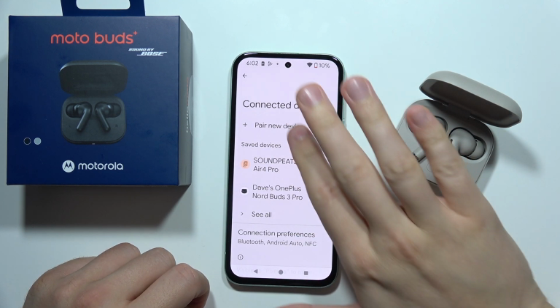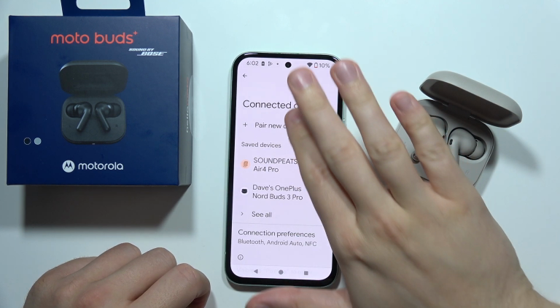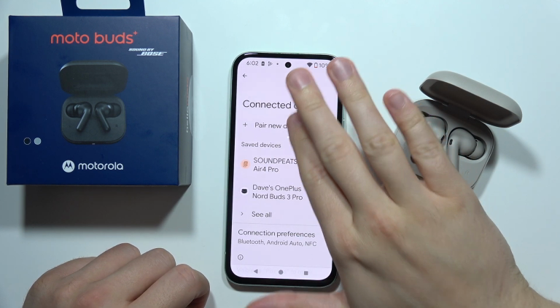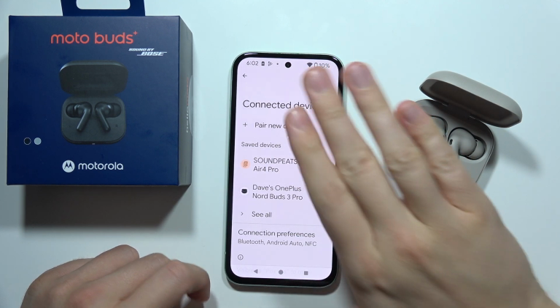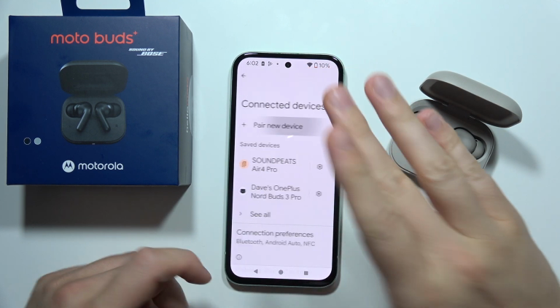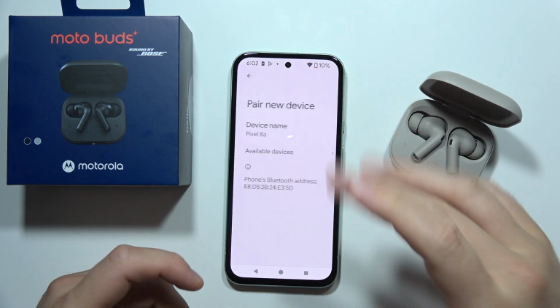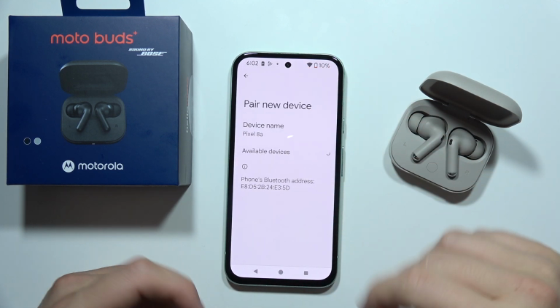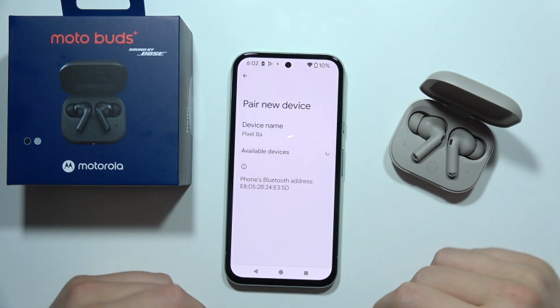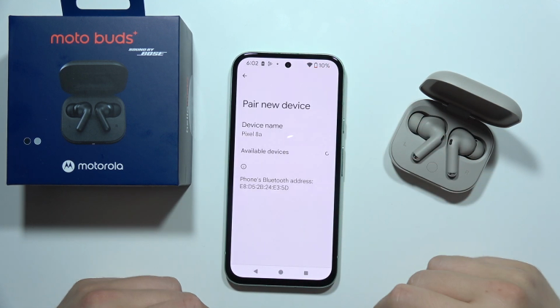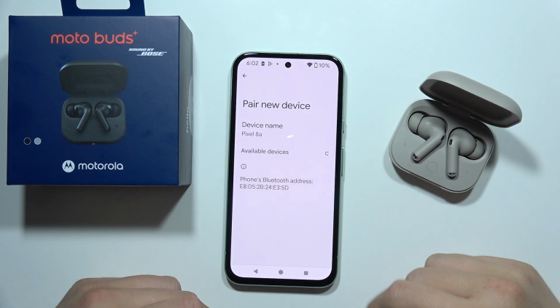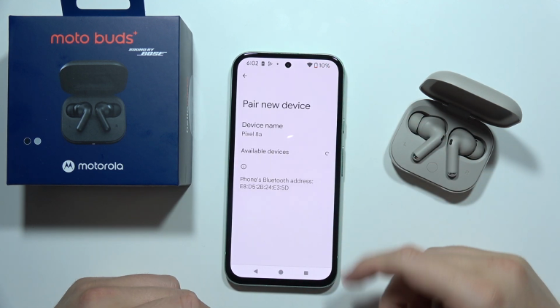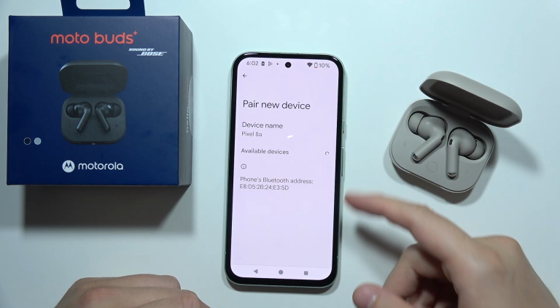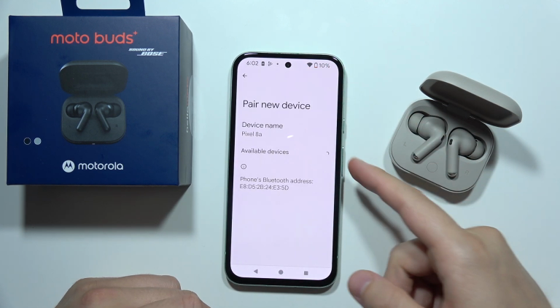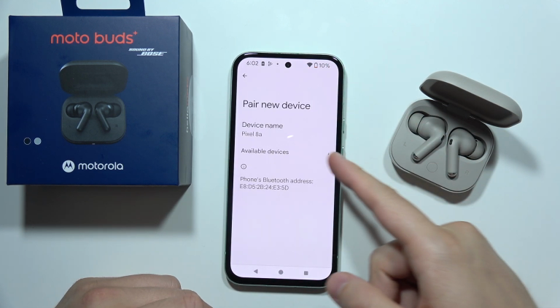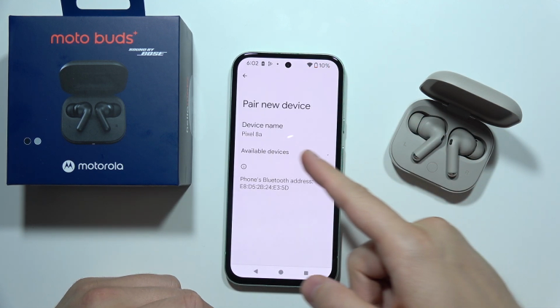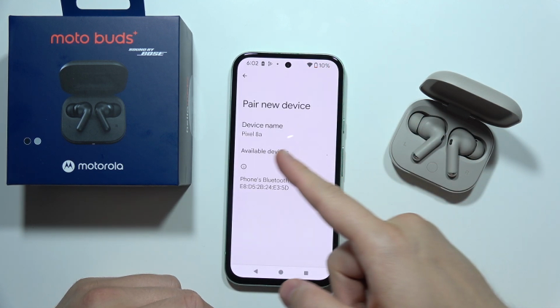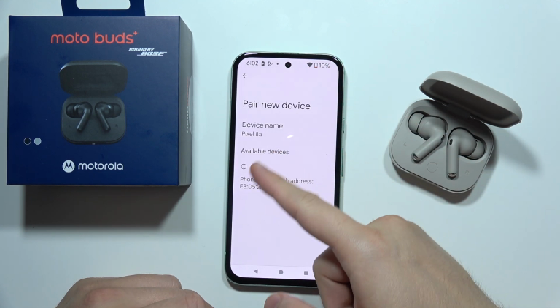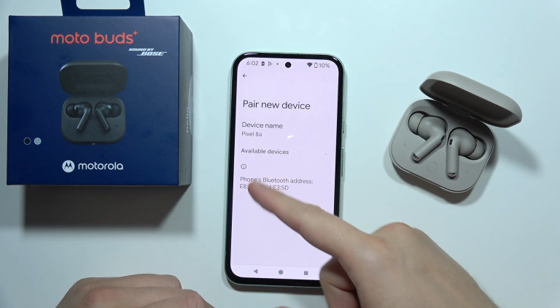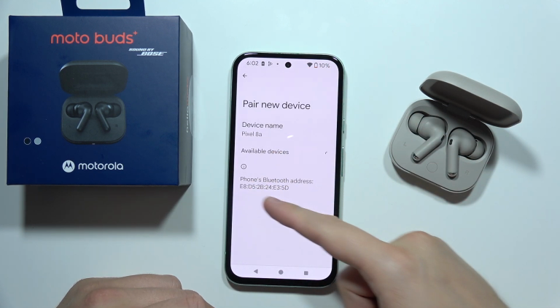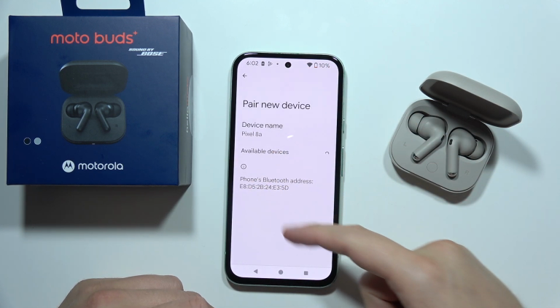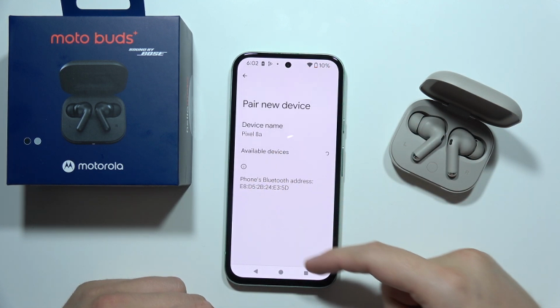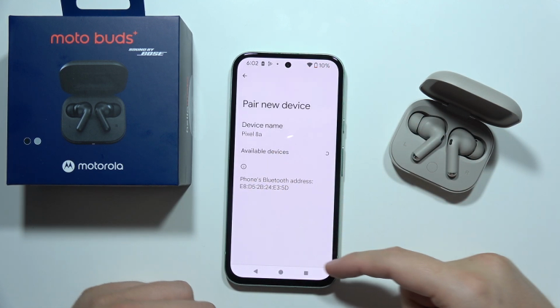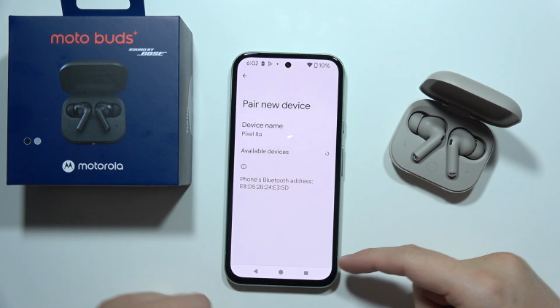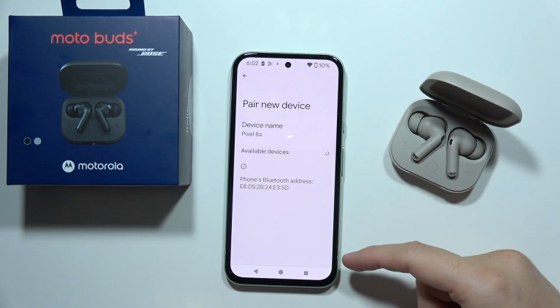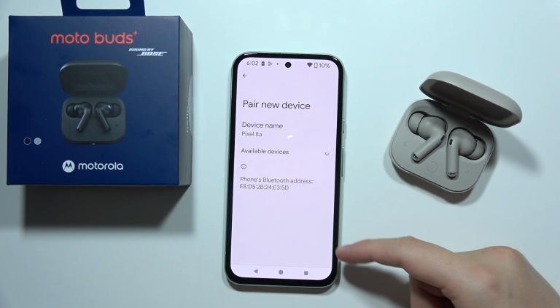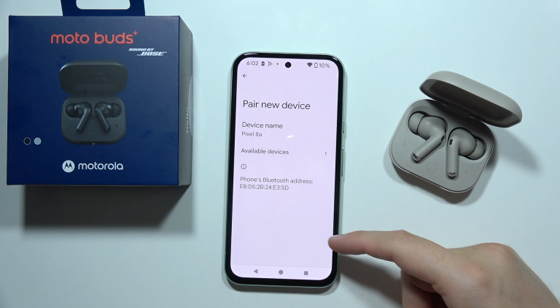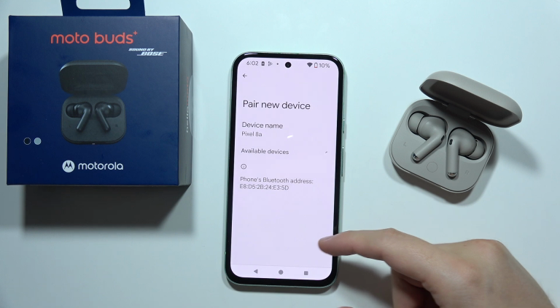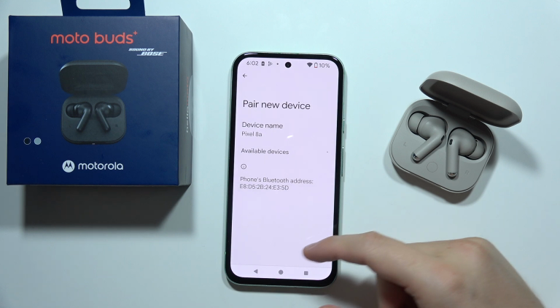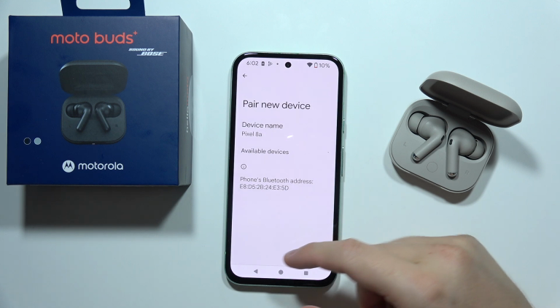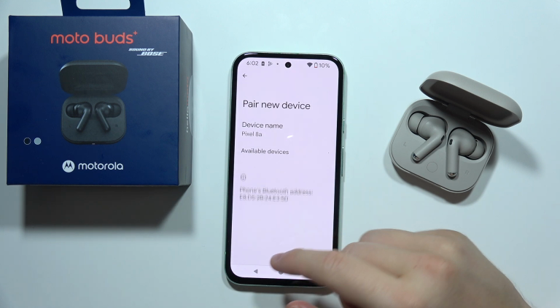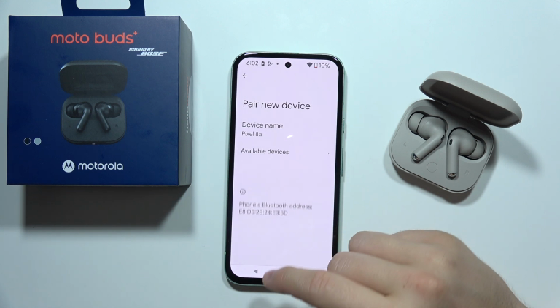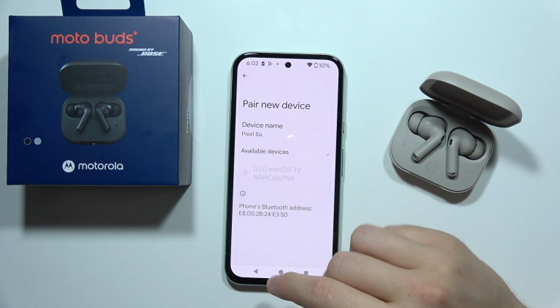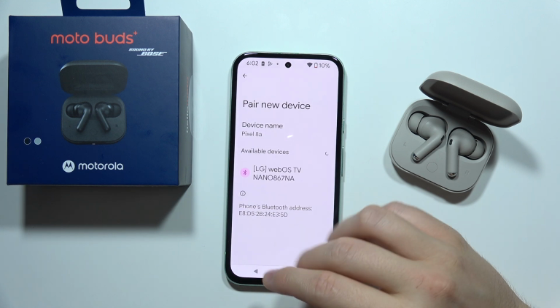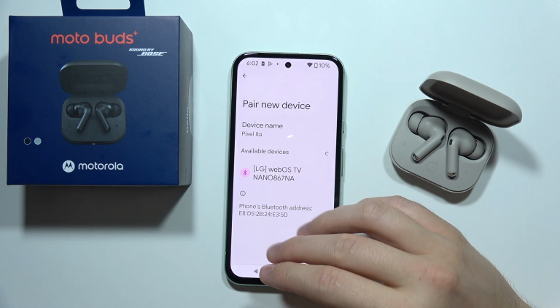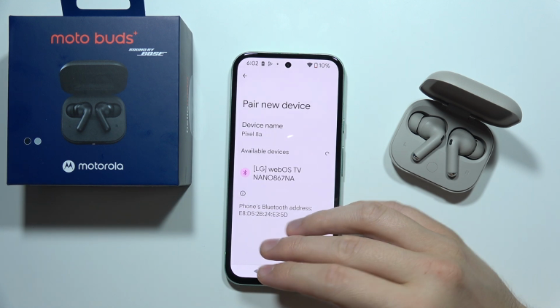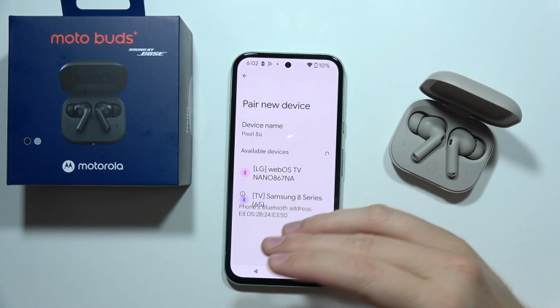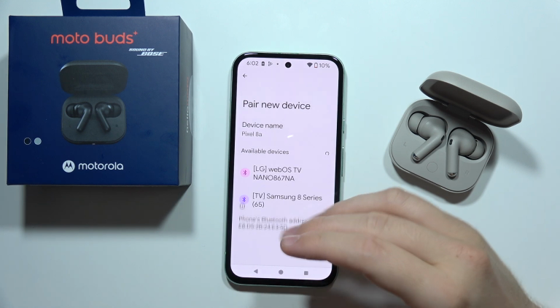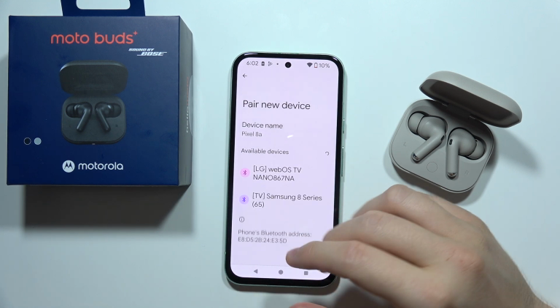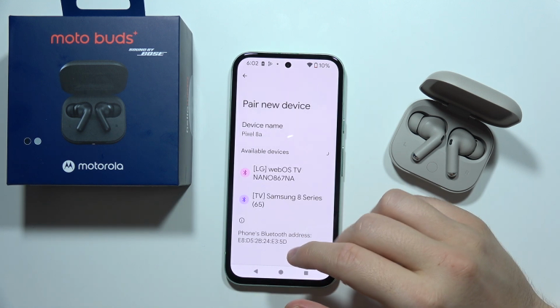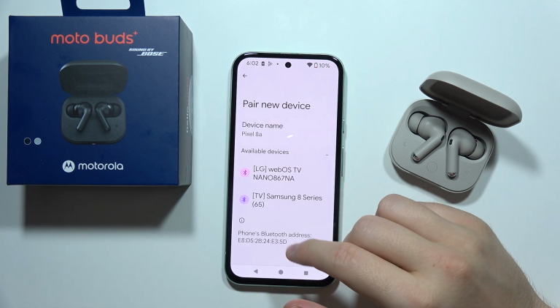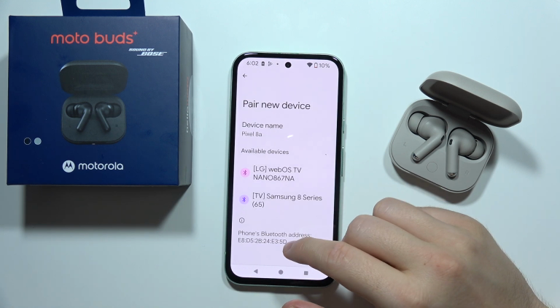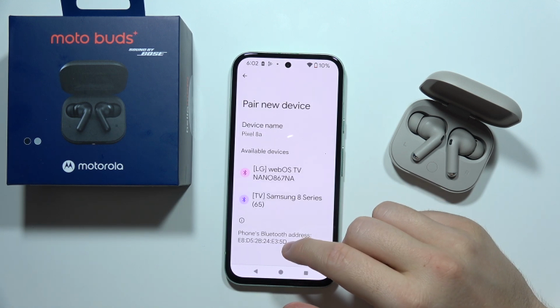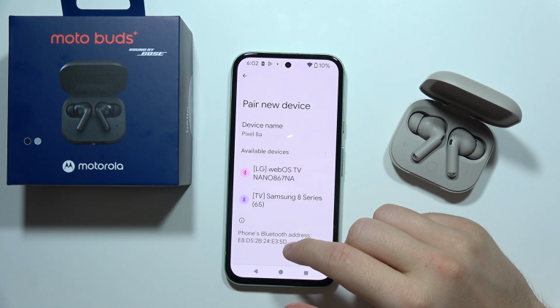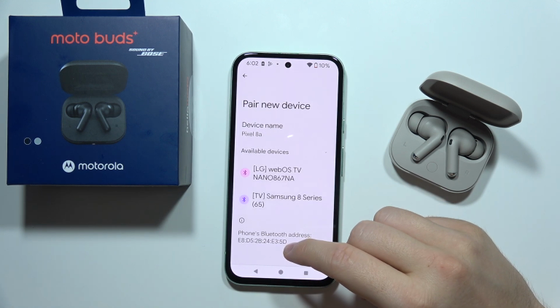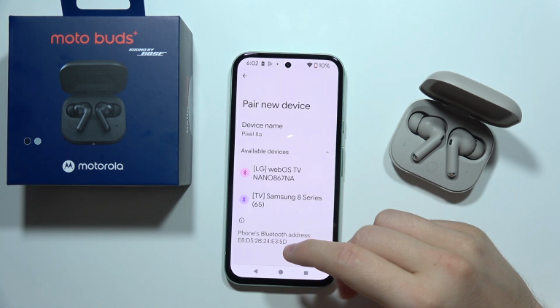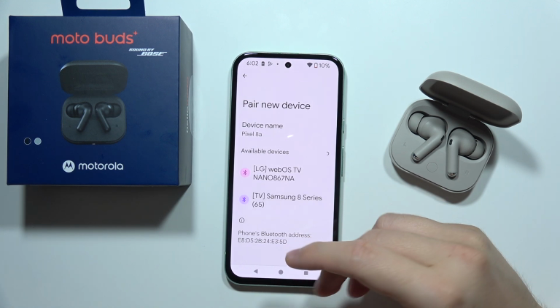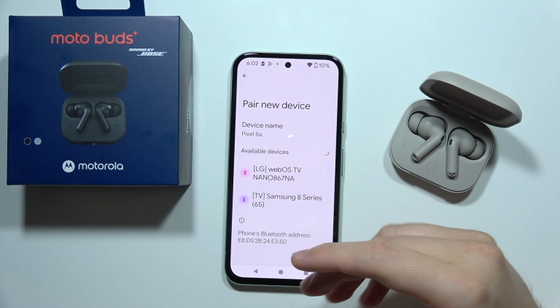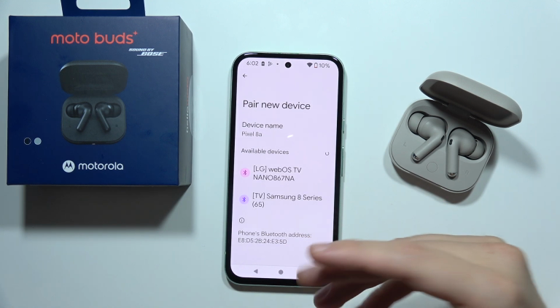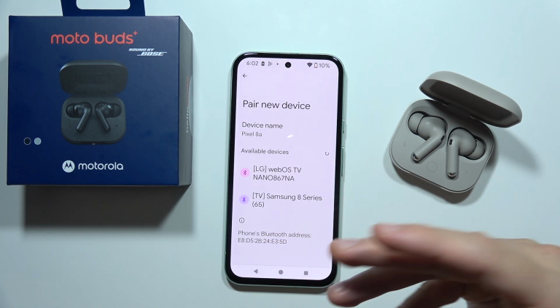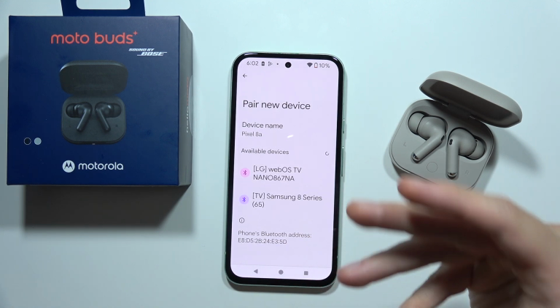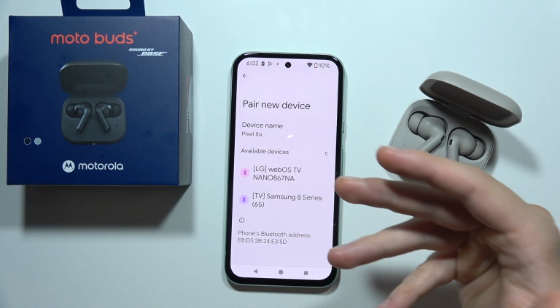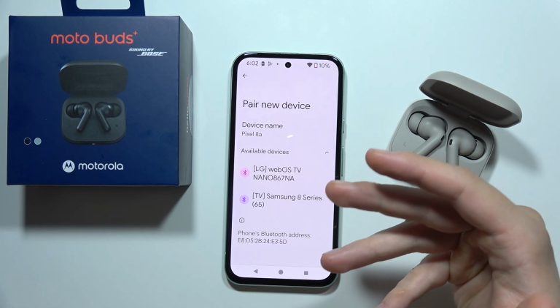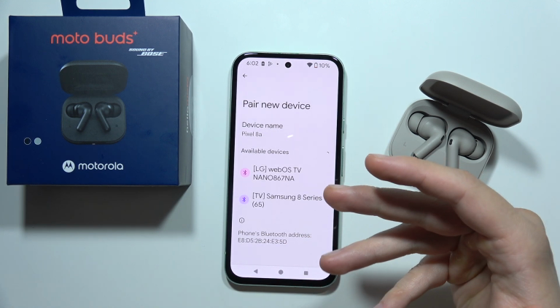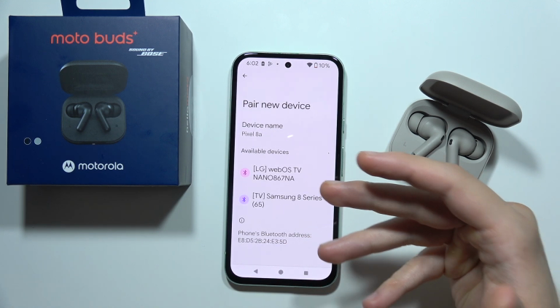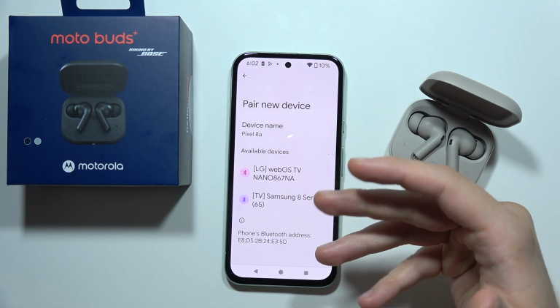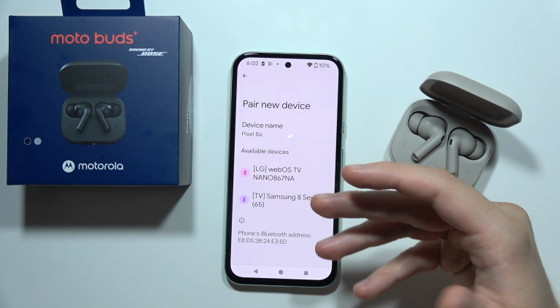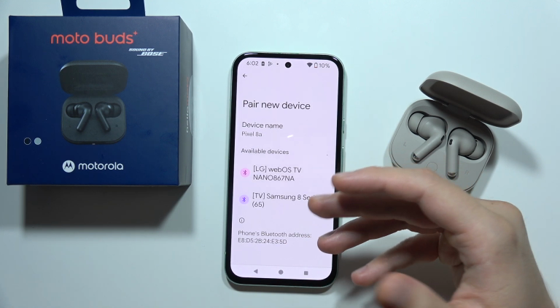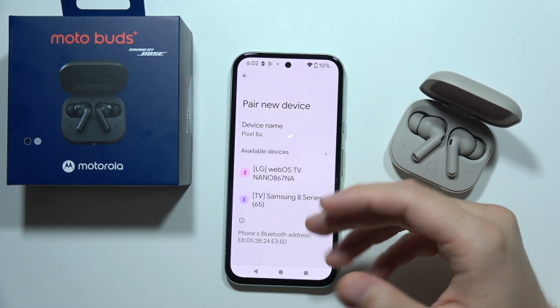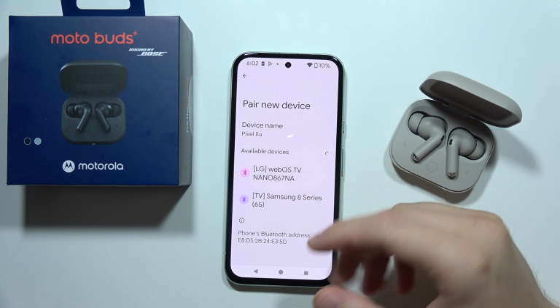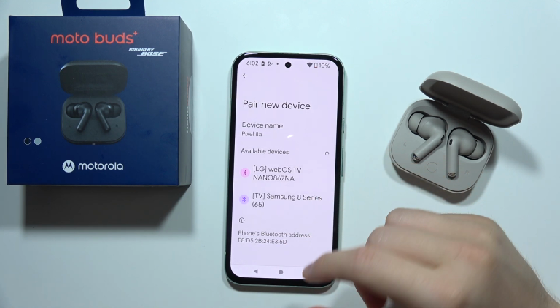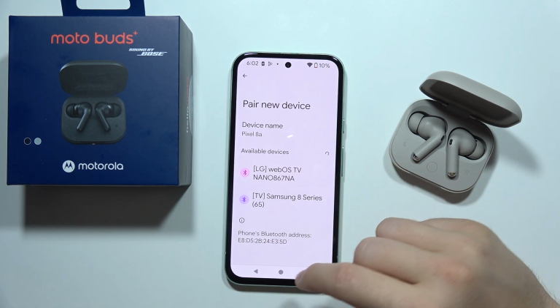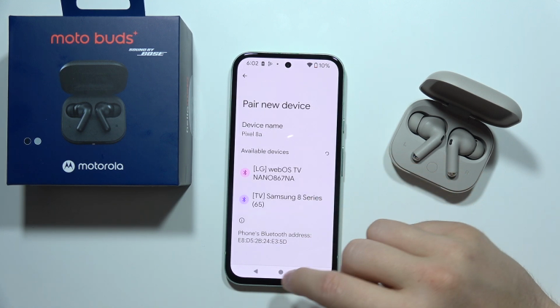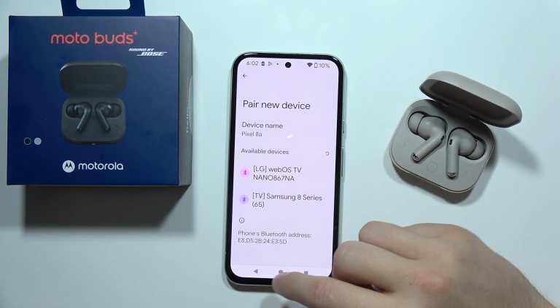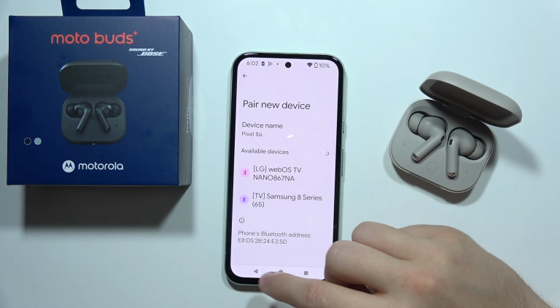Go to 'Pair New Device' and from the available devices list, select the Motorola earbuds.